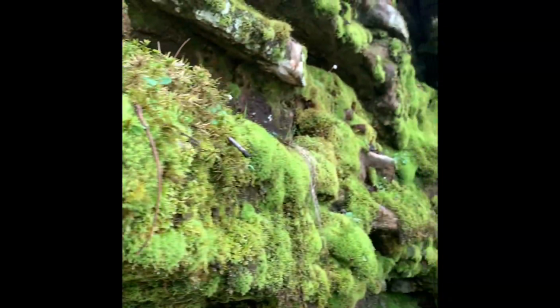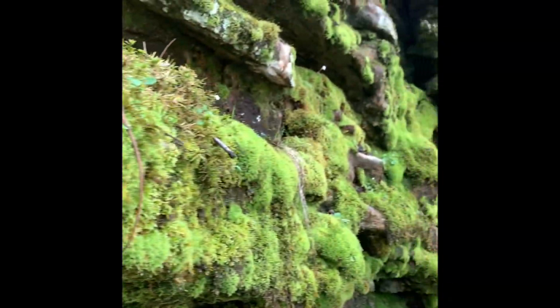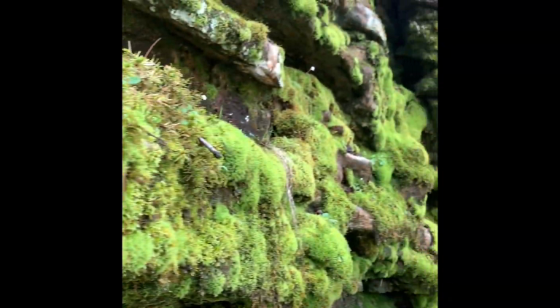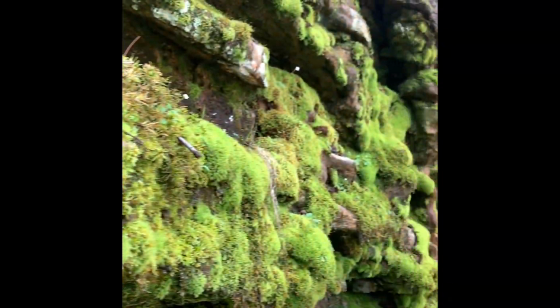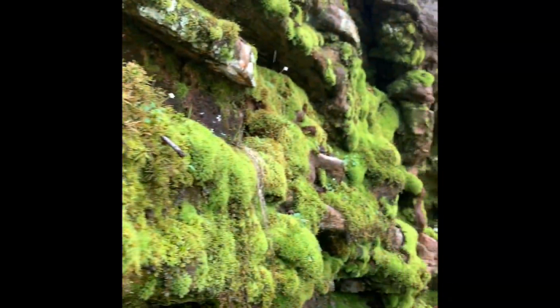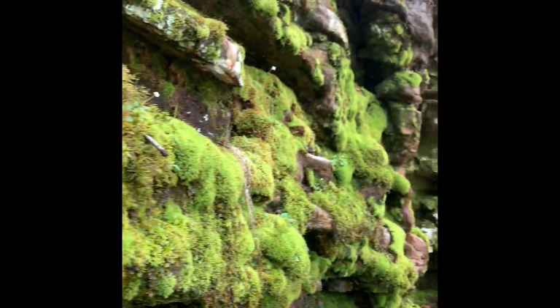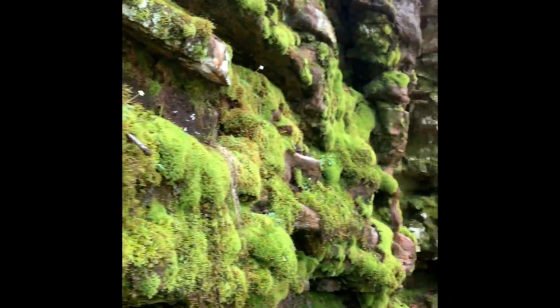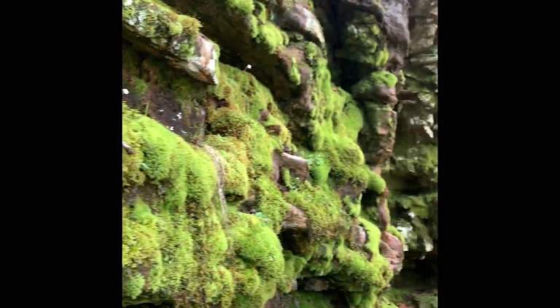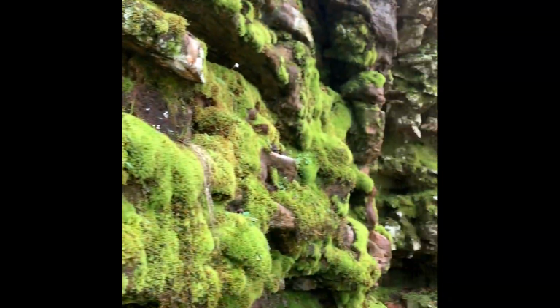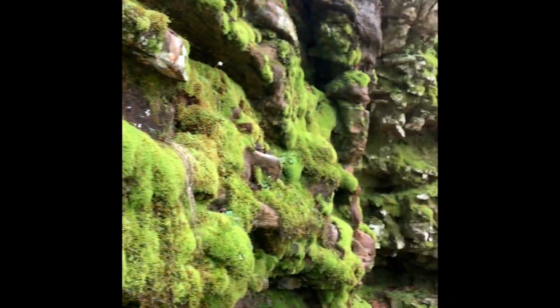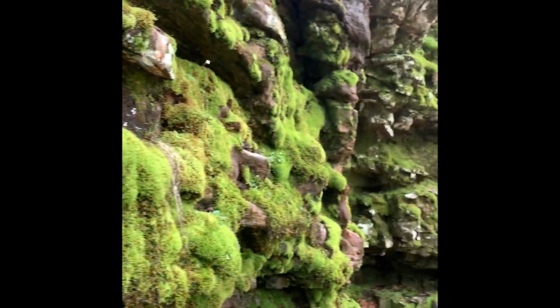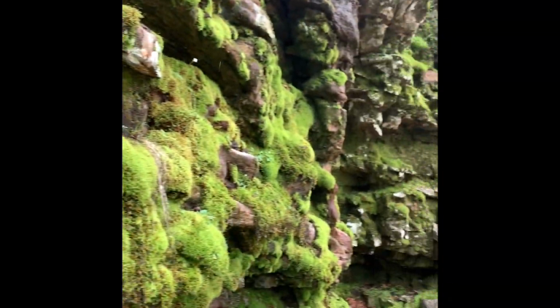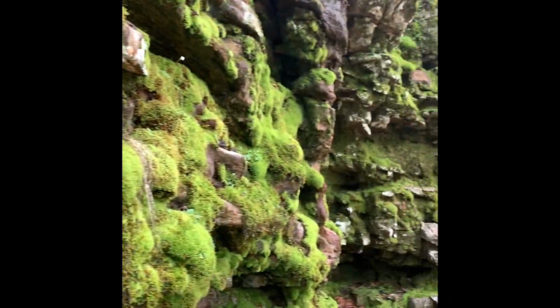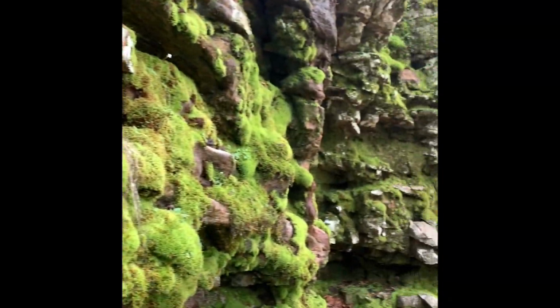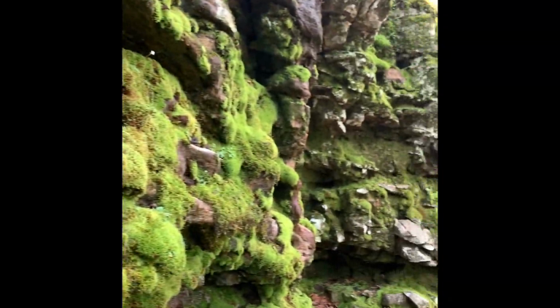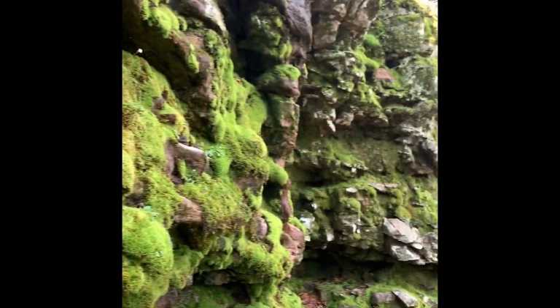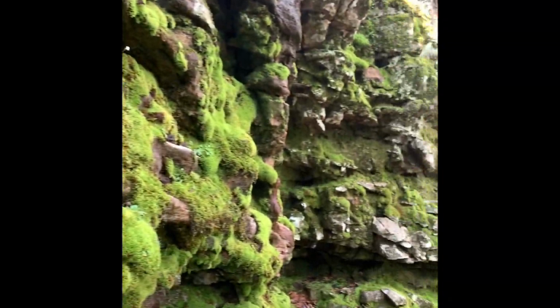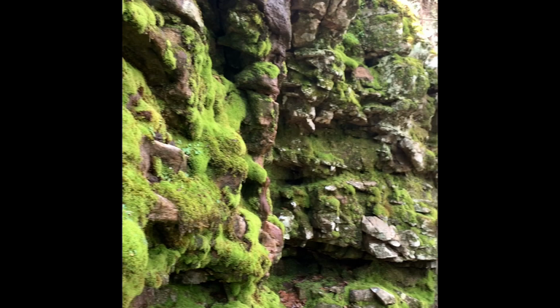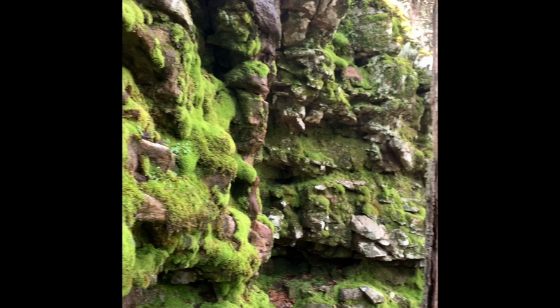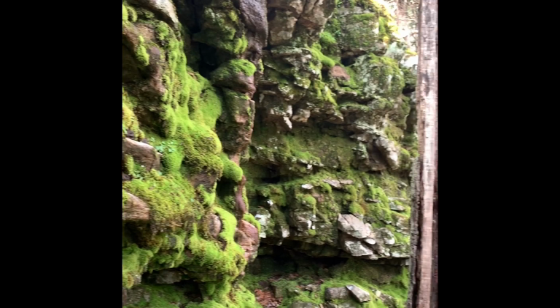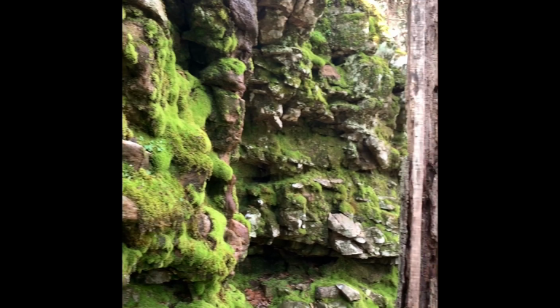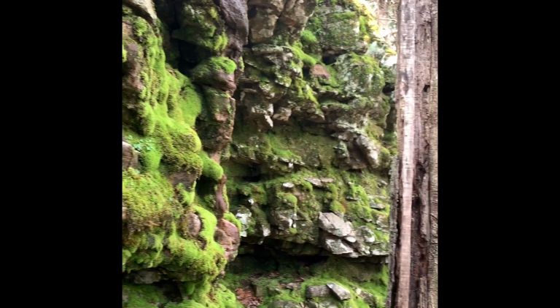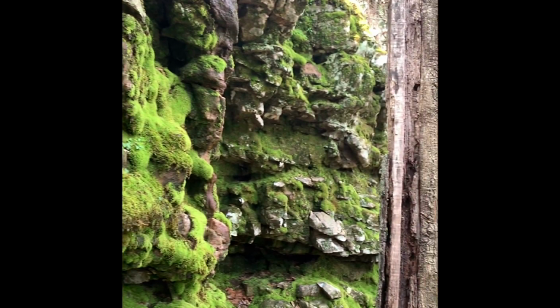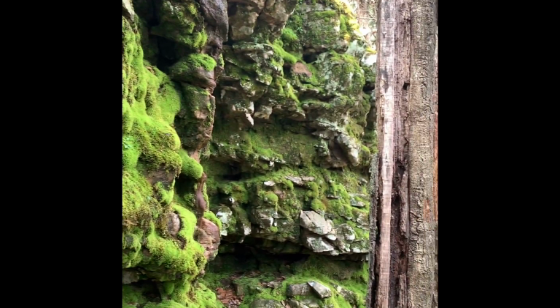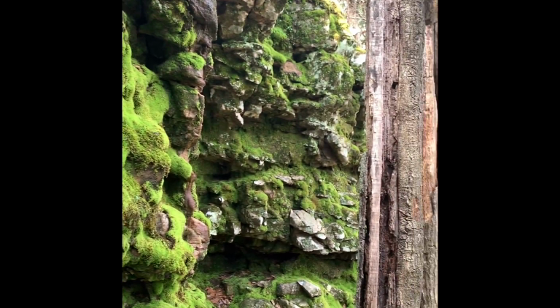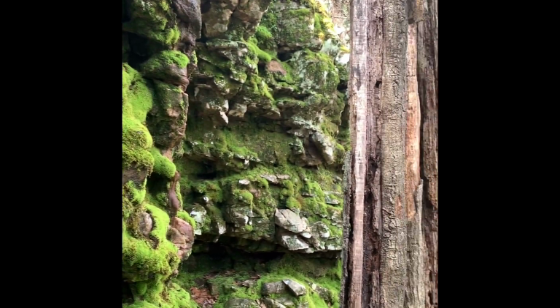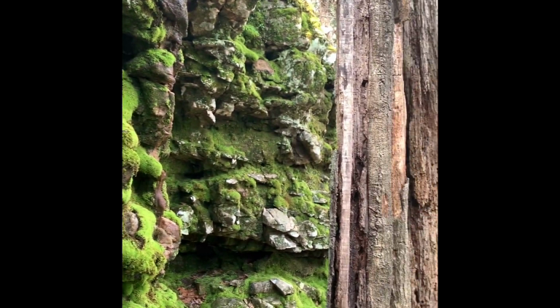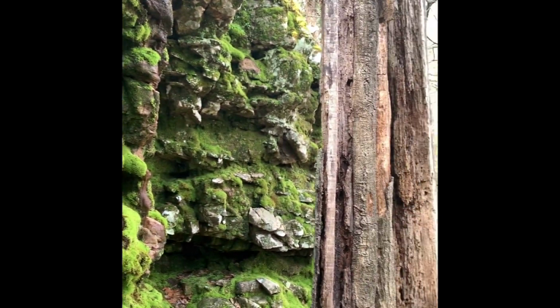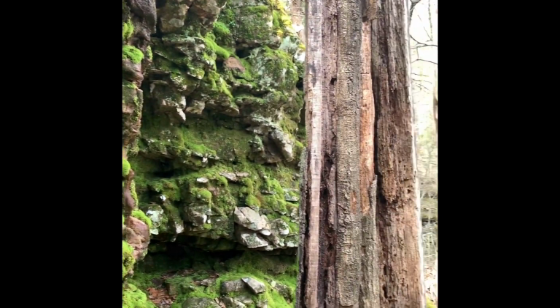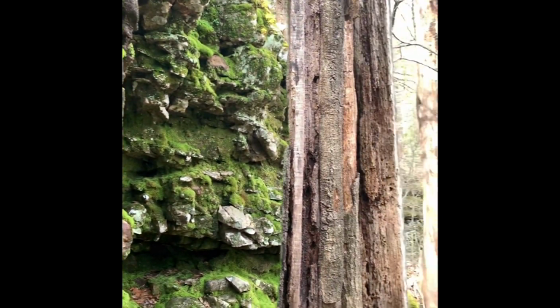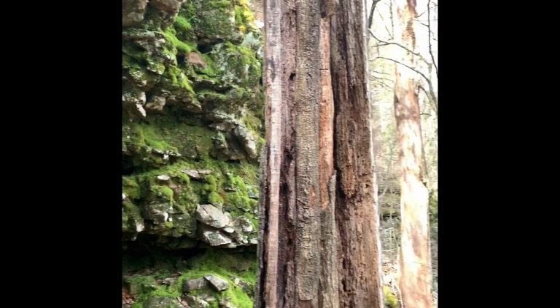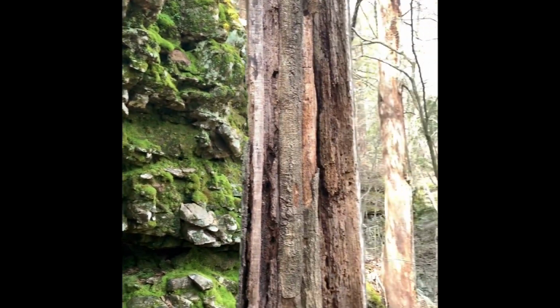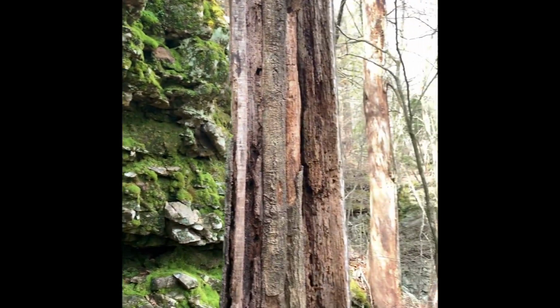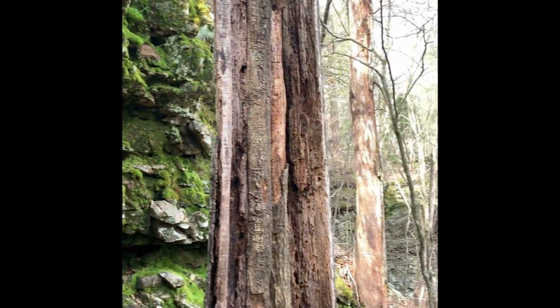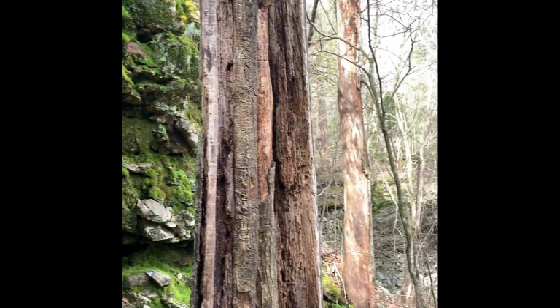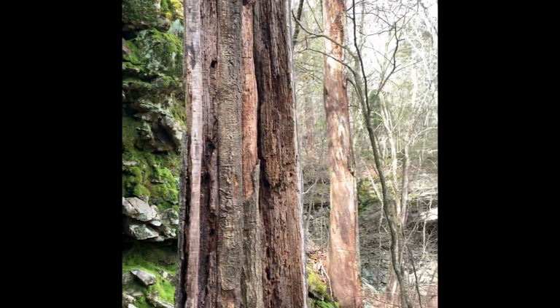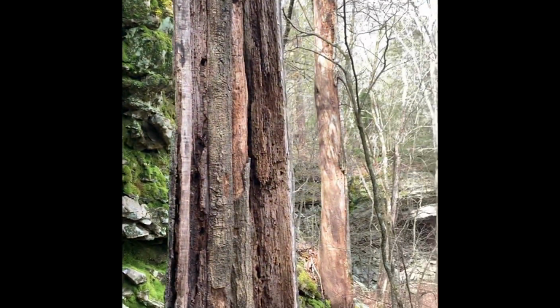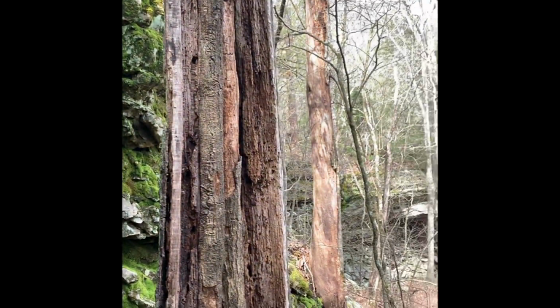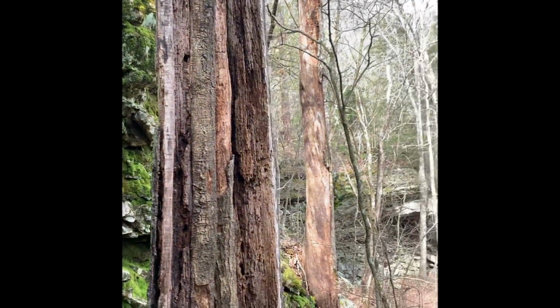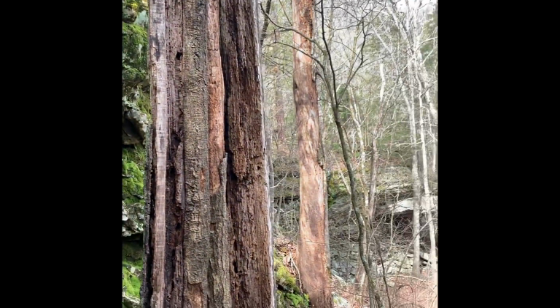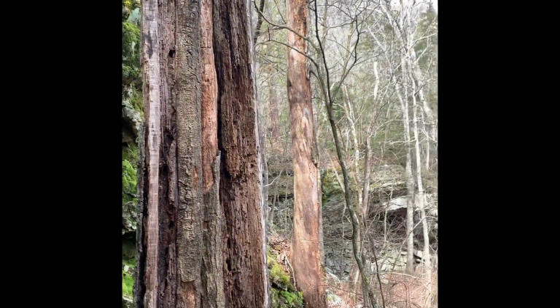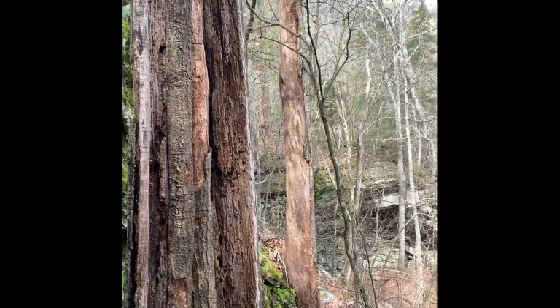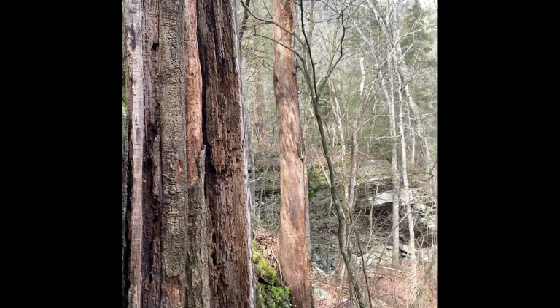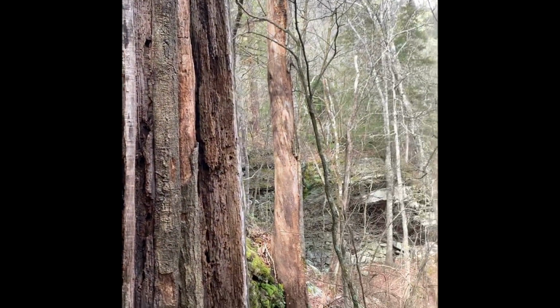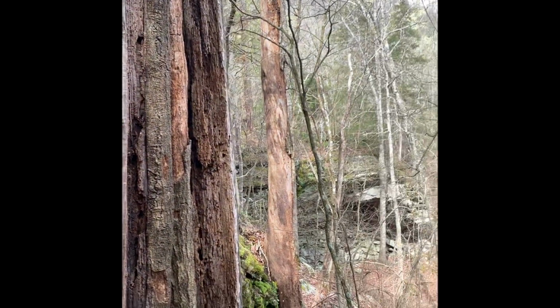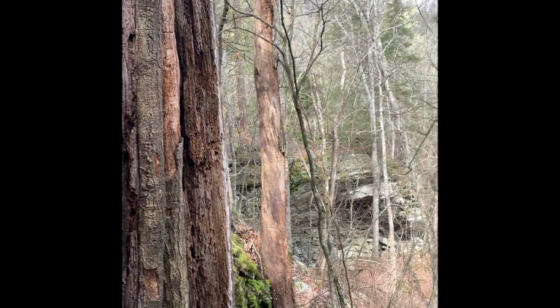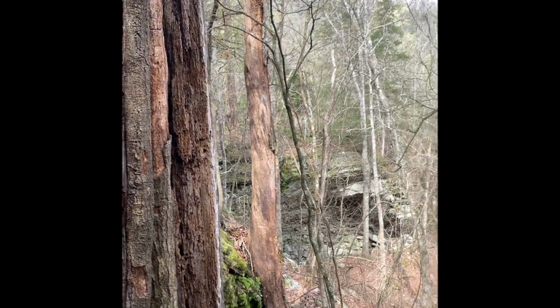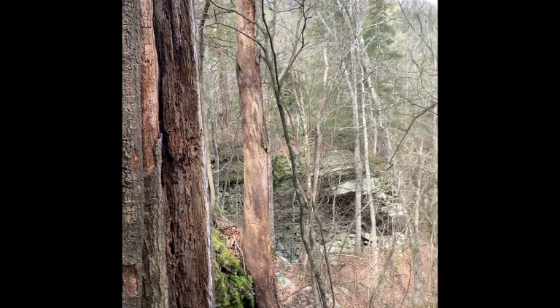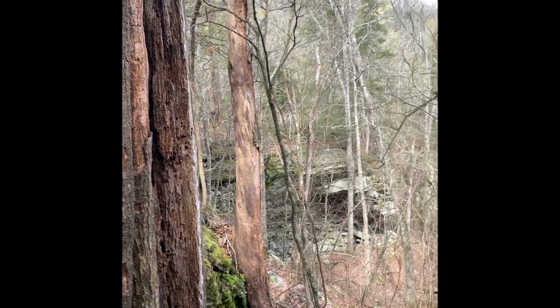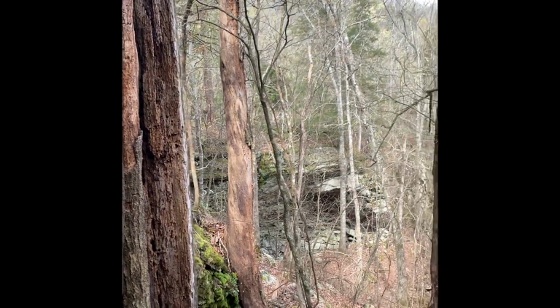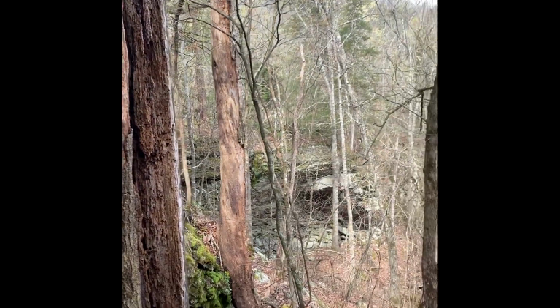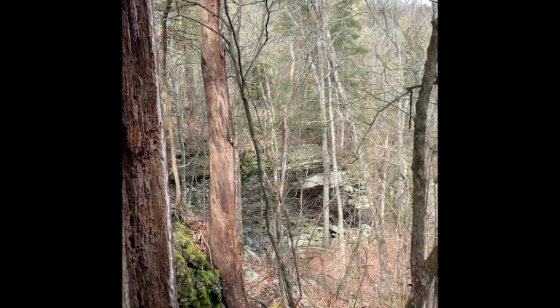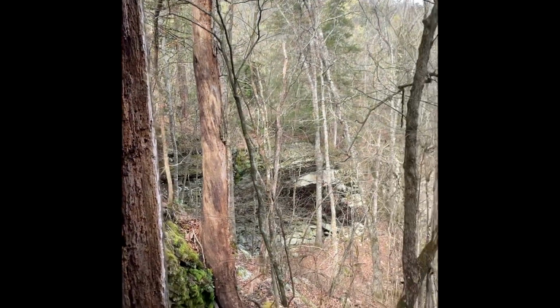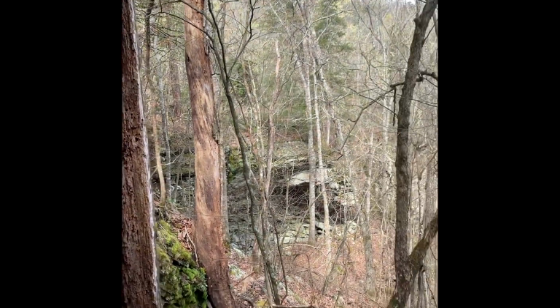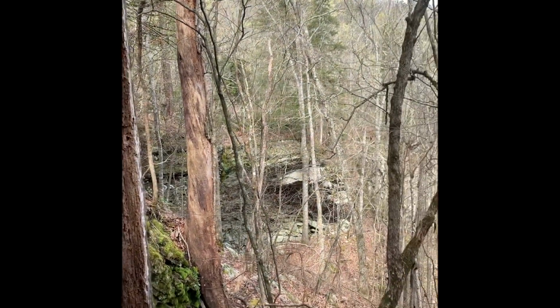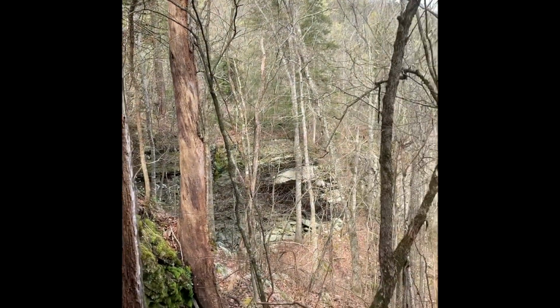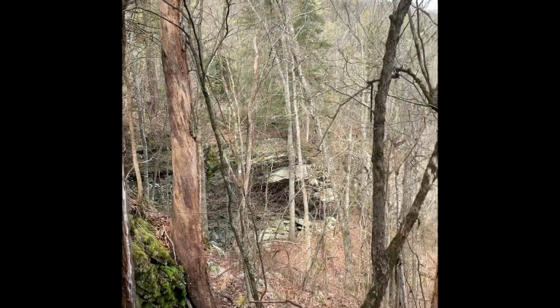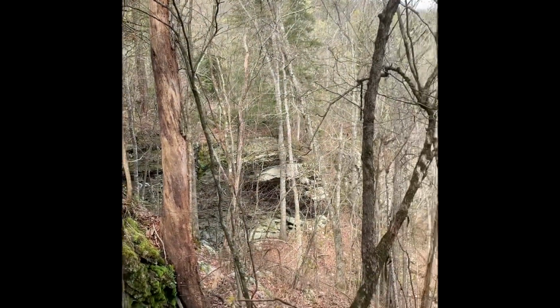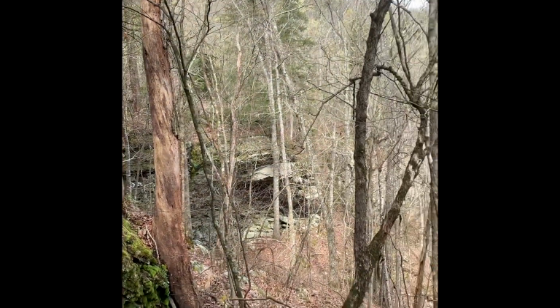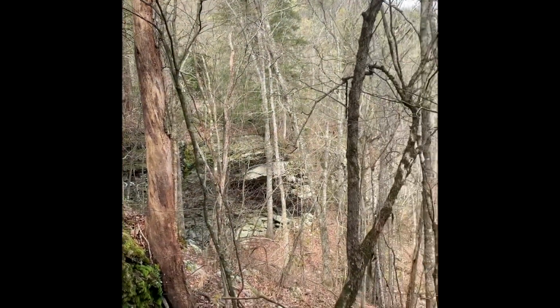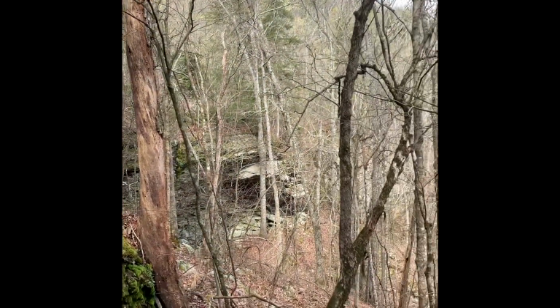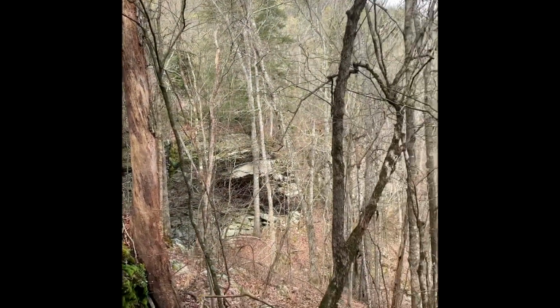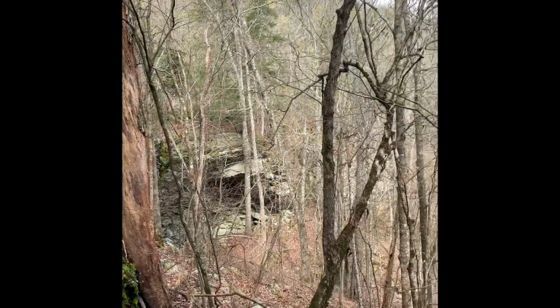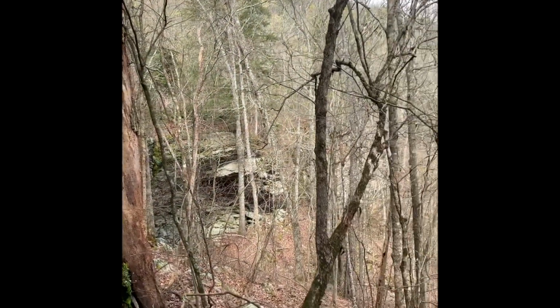Explore the wonderful rock formations, hike along the bluff, look for crevices and hidey holes.